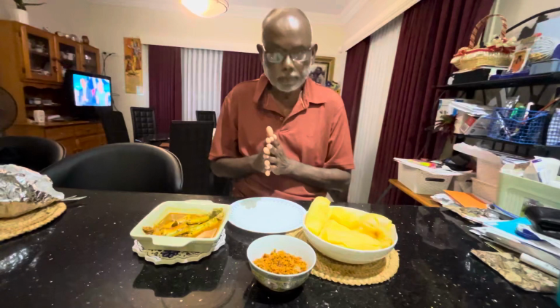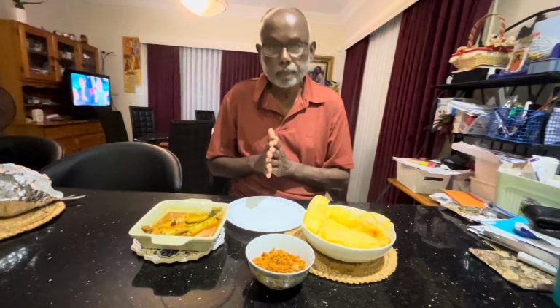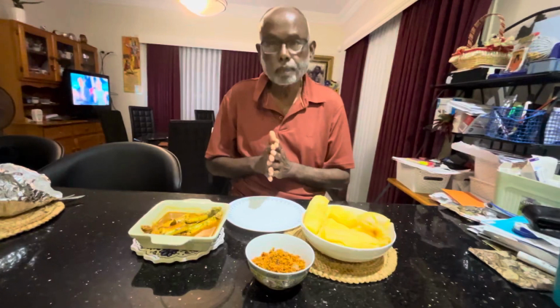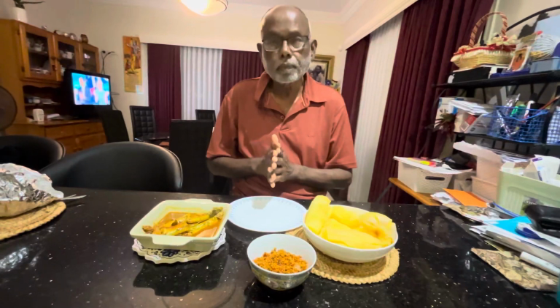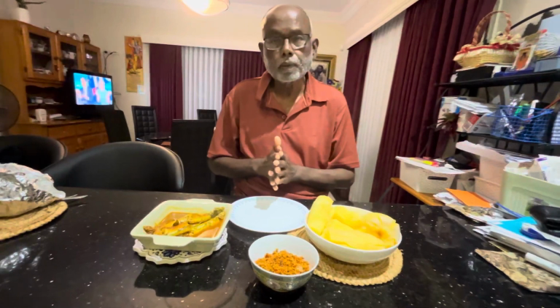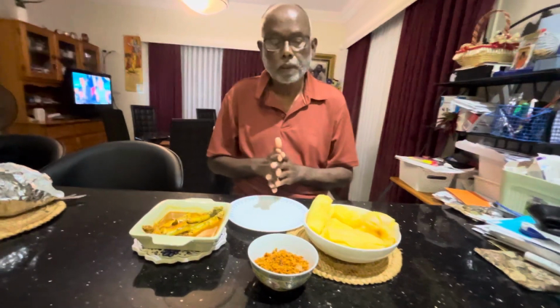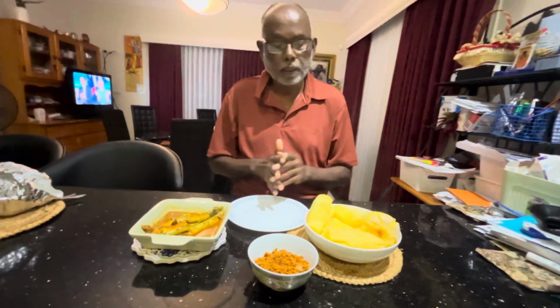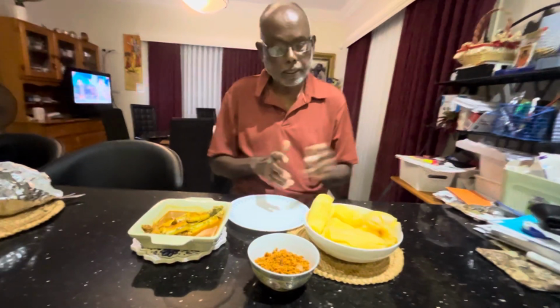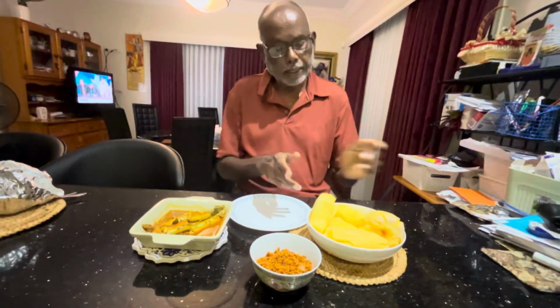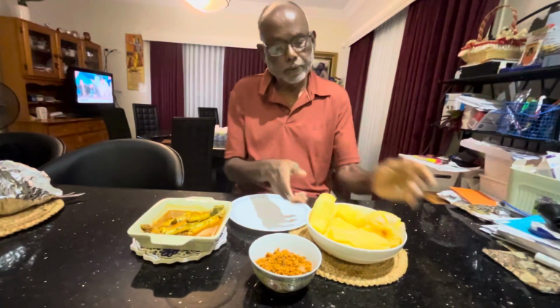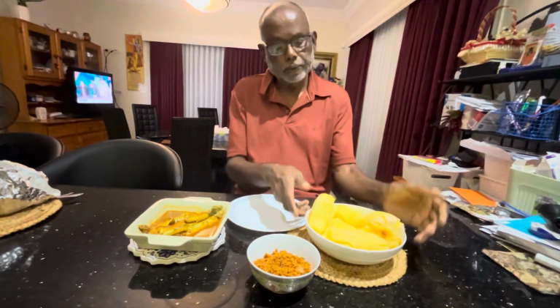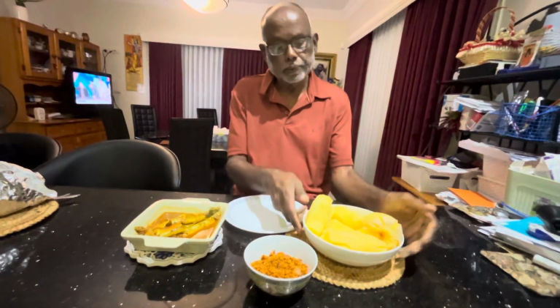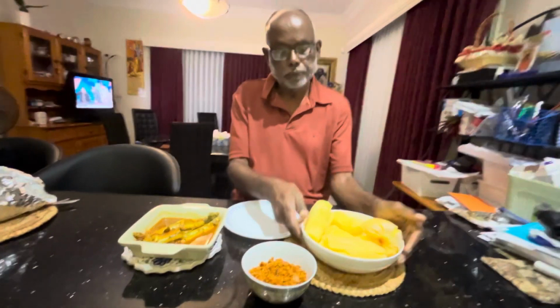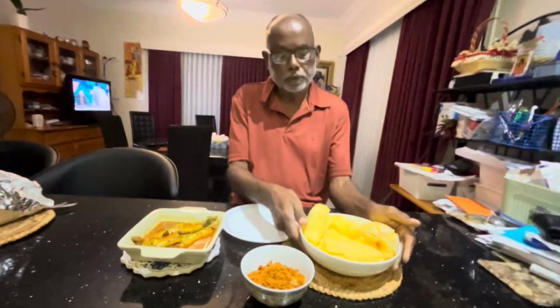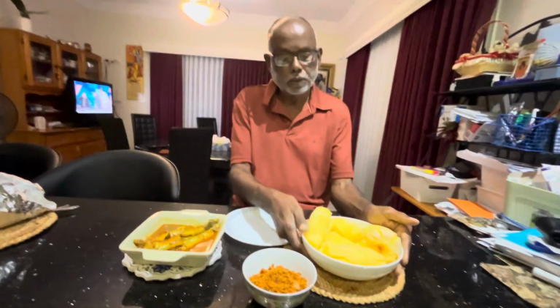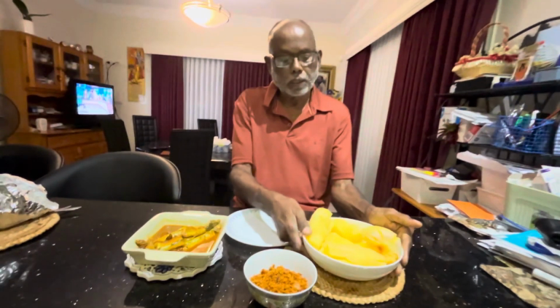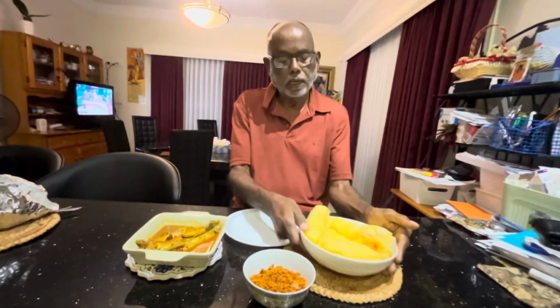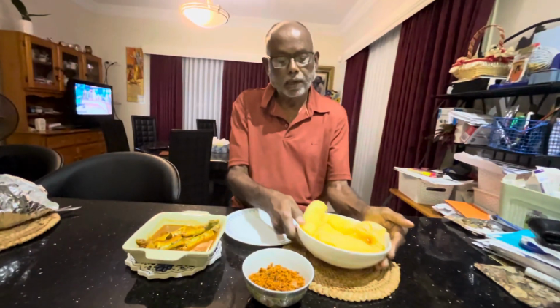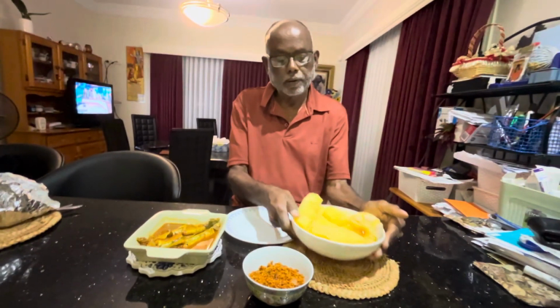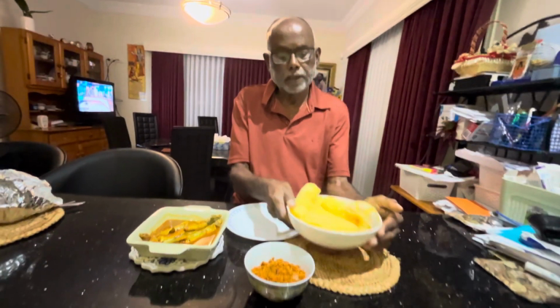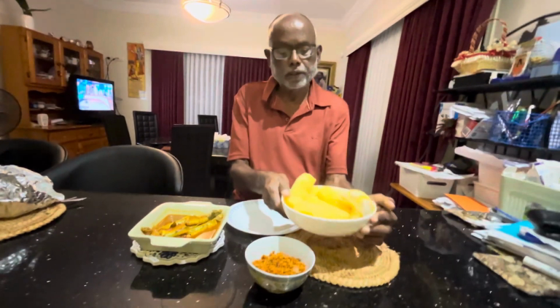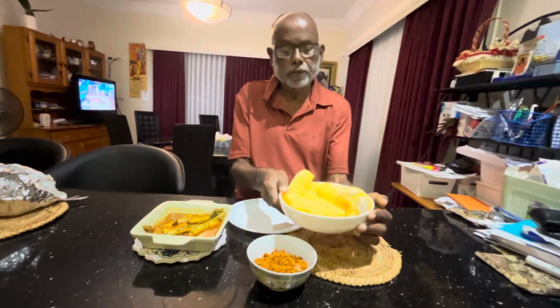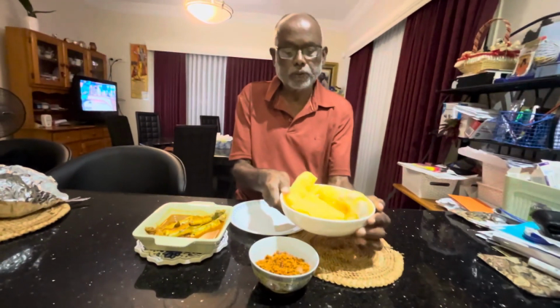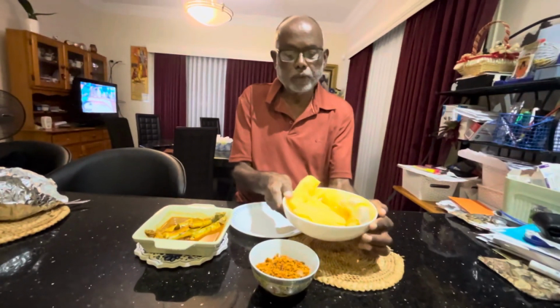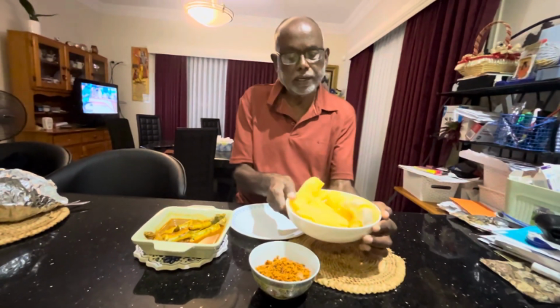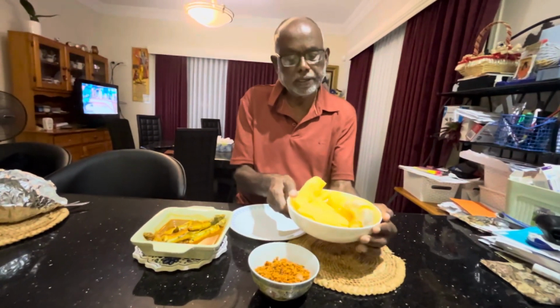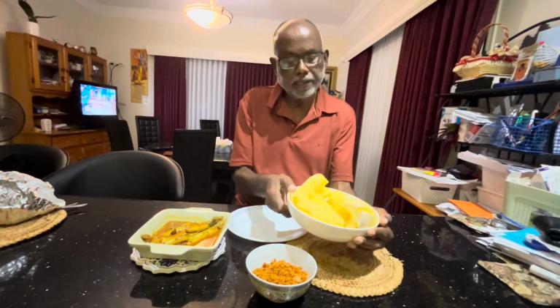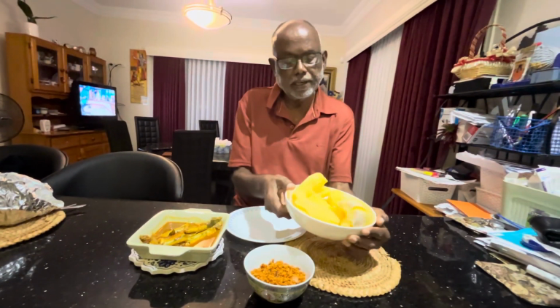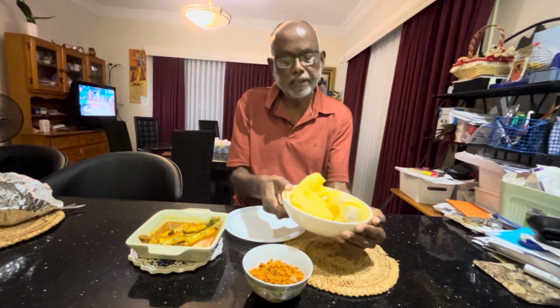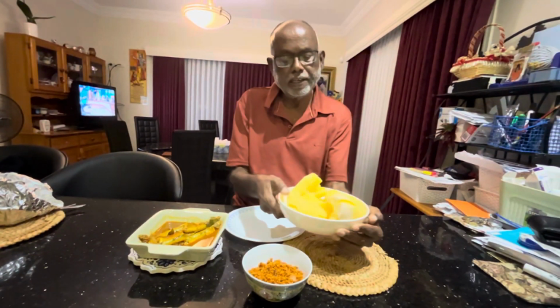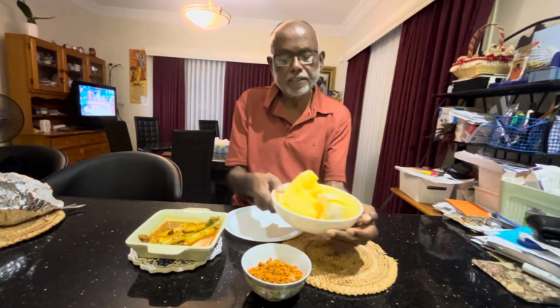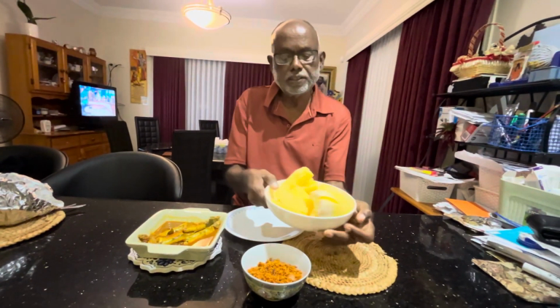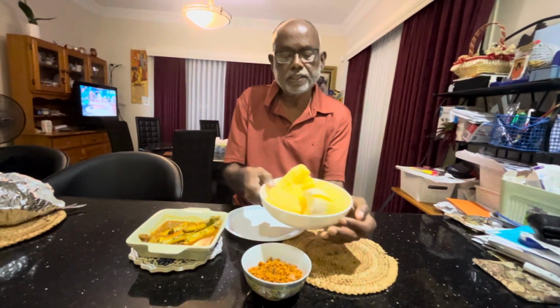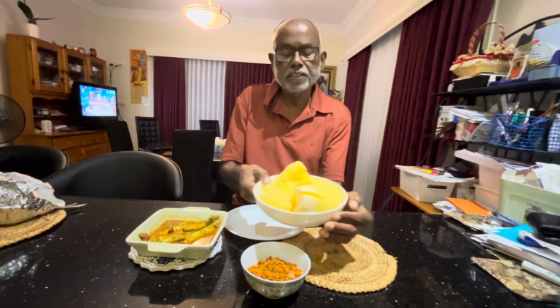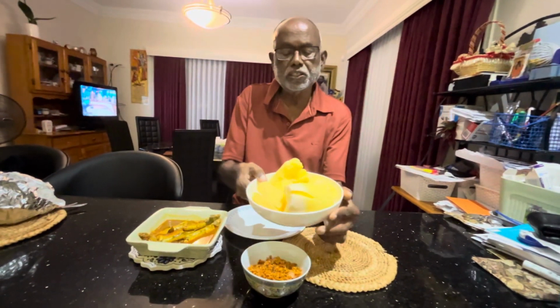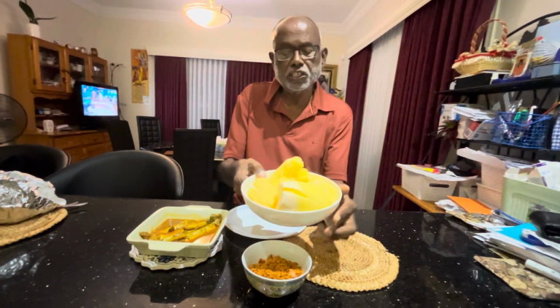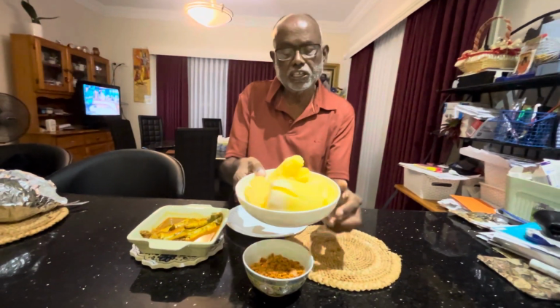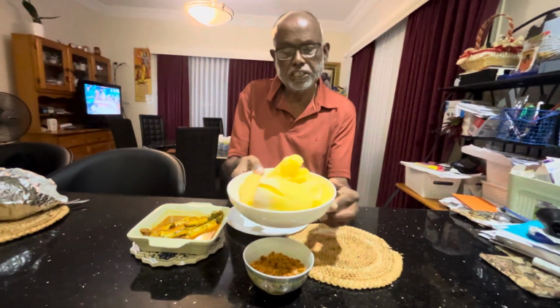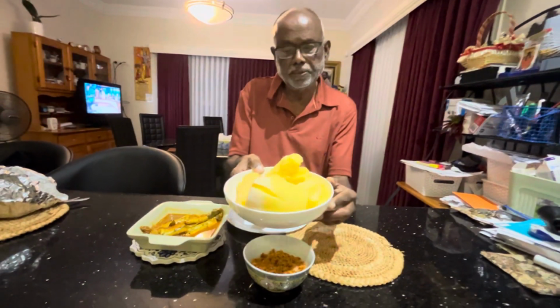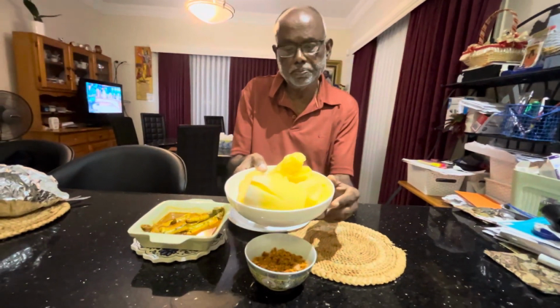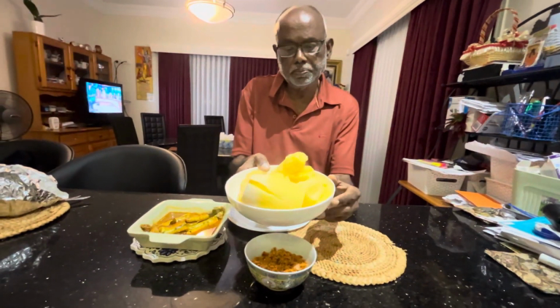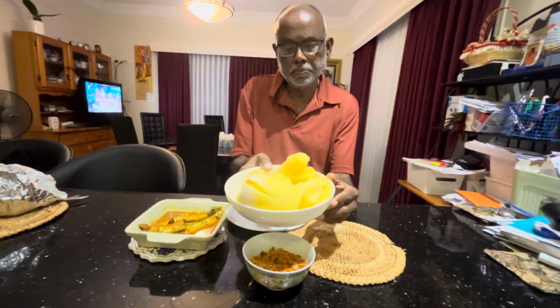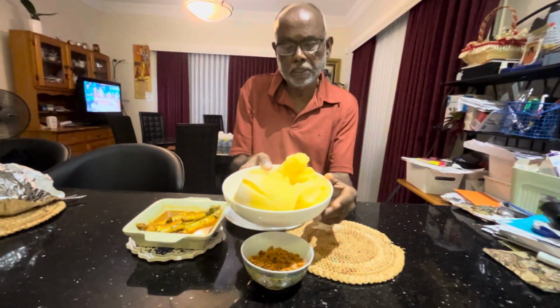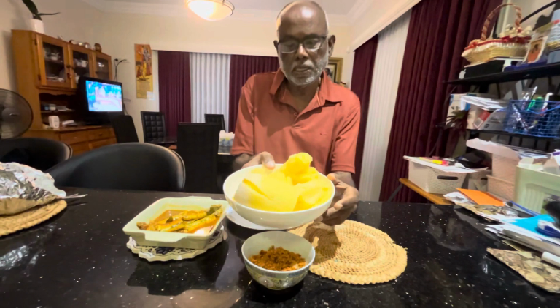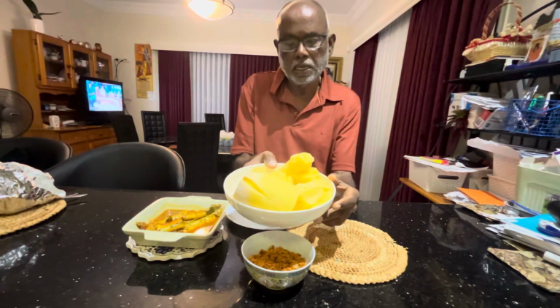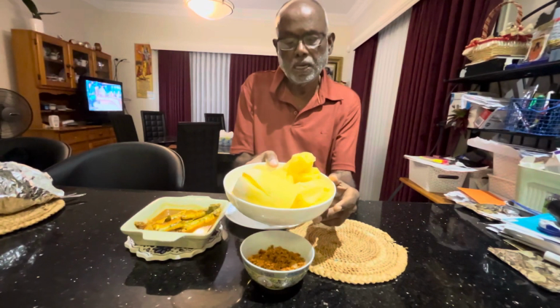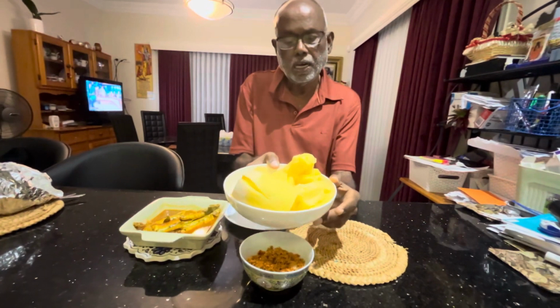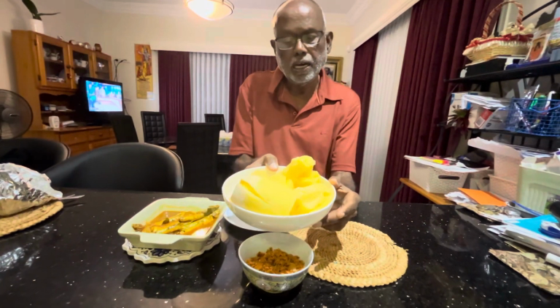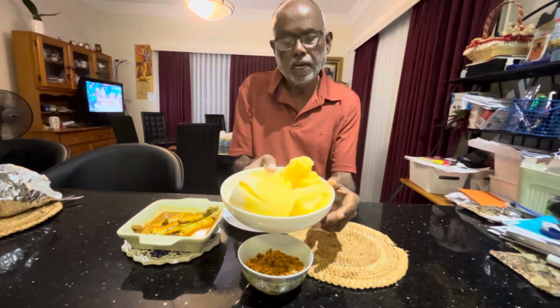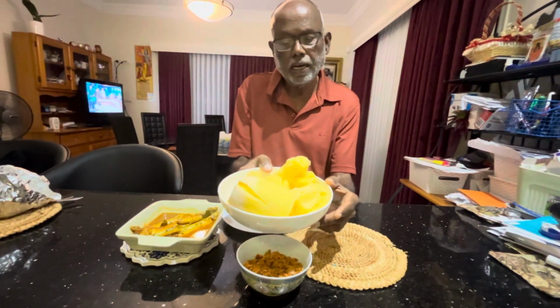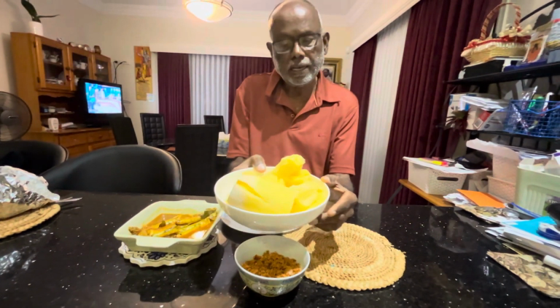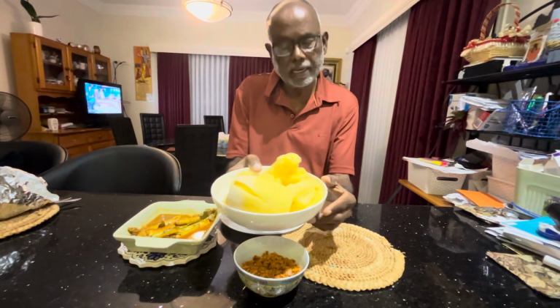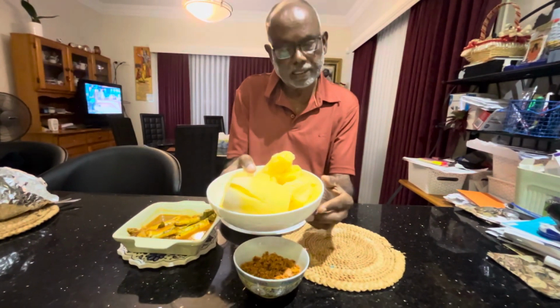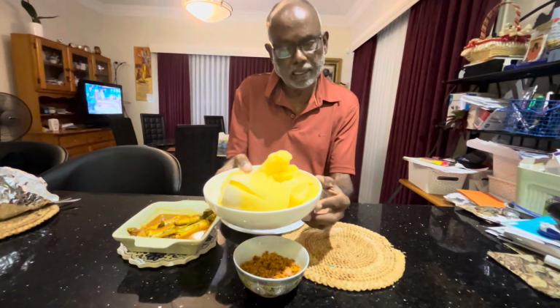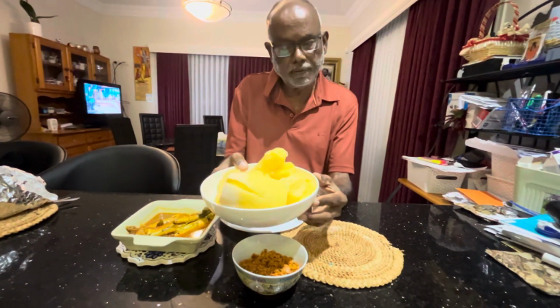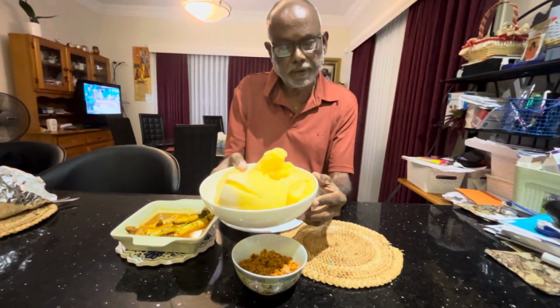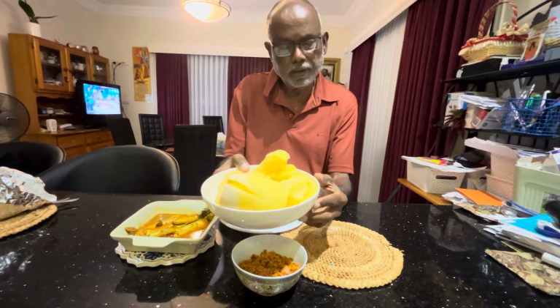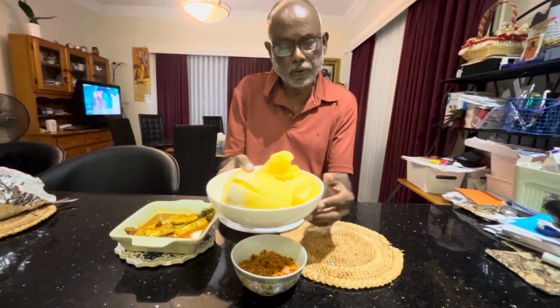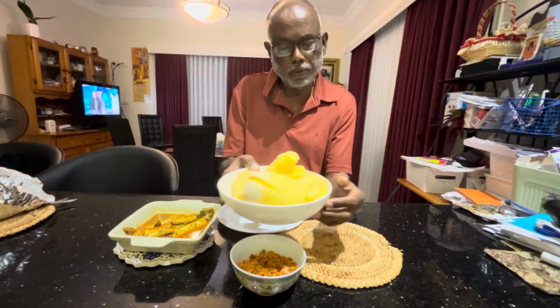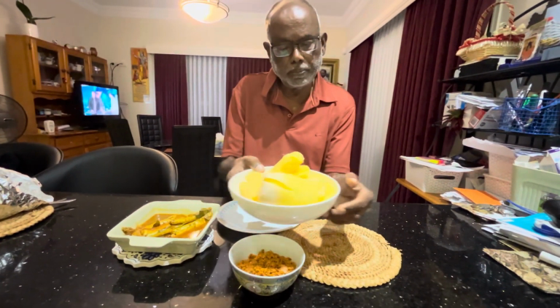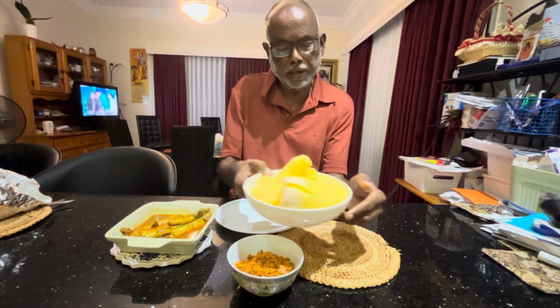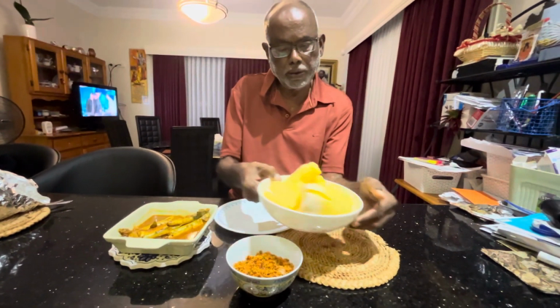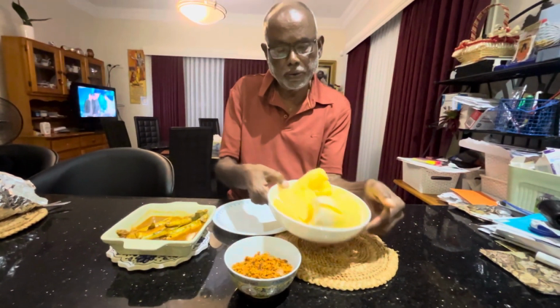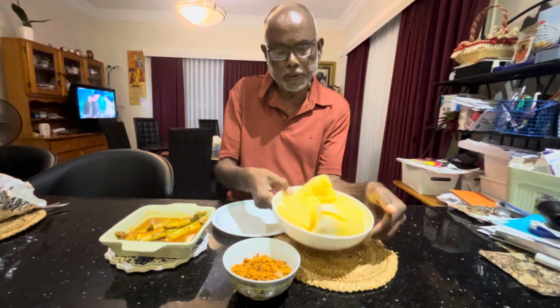Hello, our tonight's dinner is the steamed cassava, or manioka.